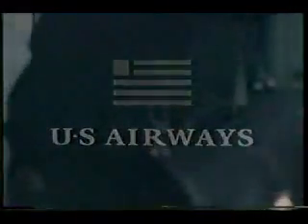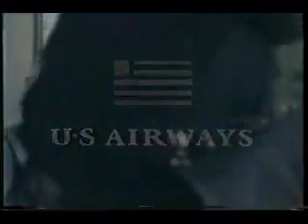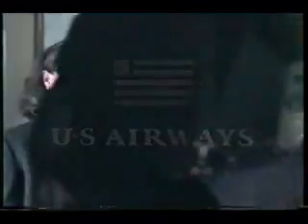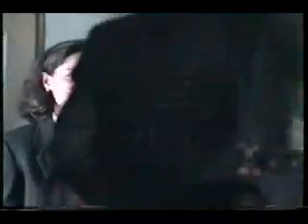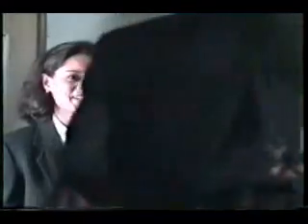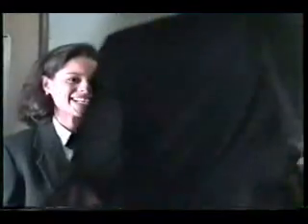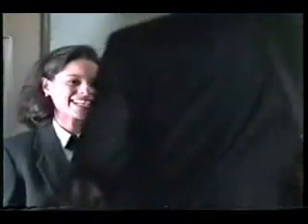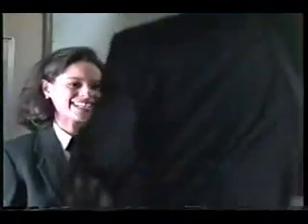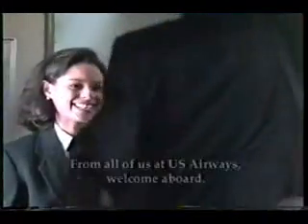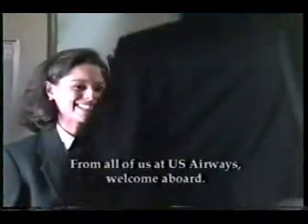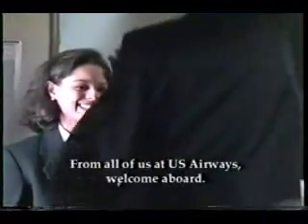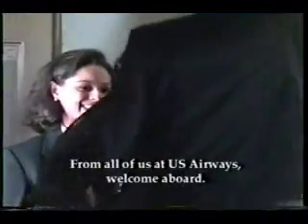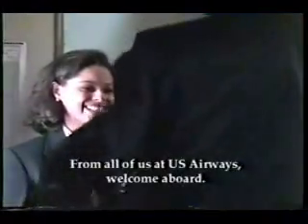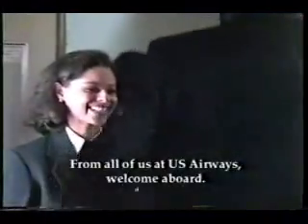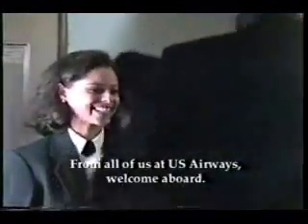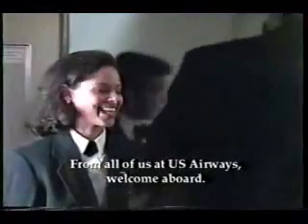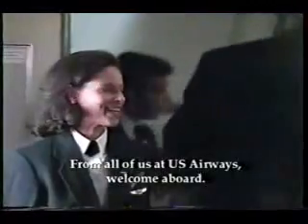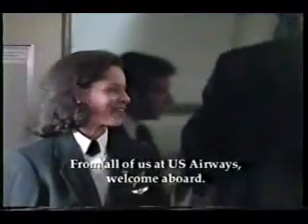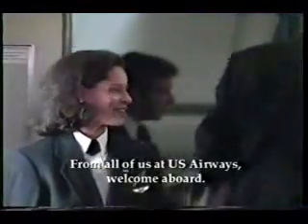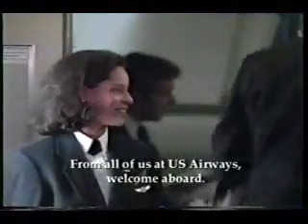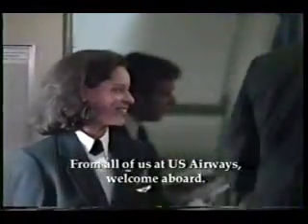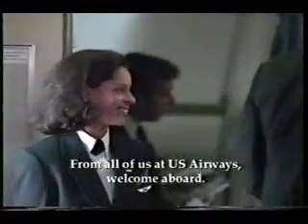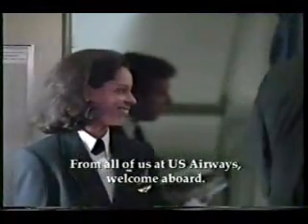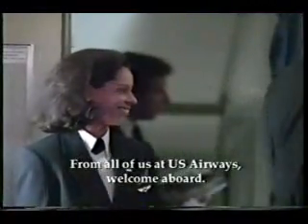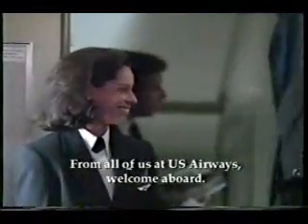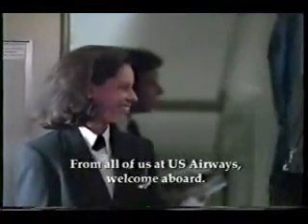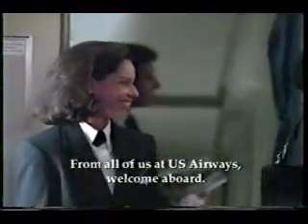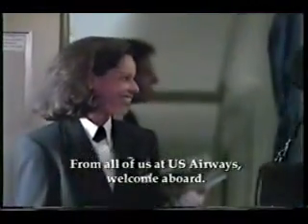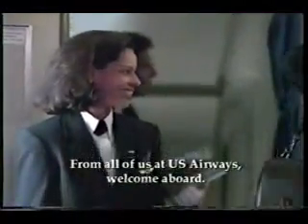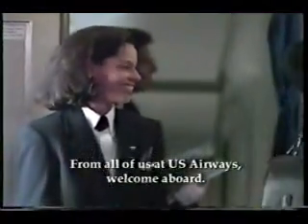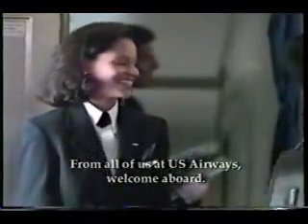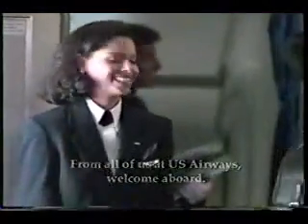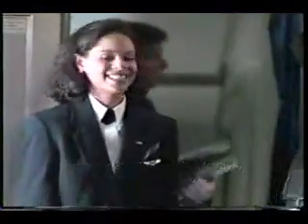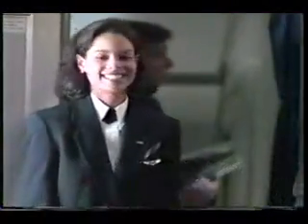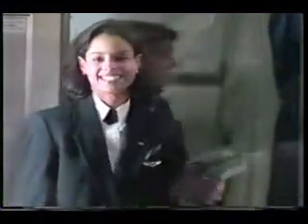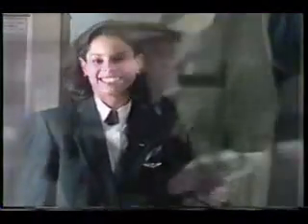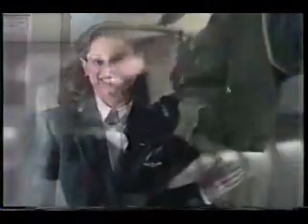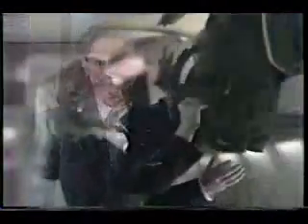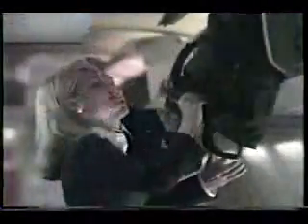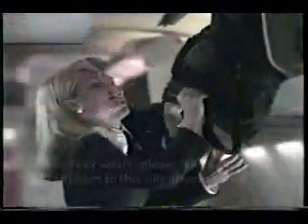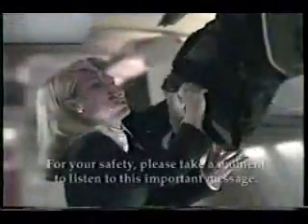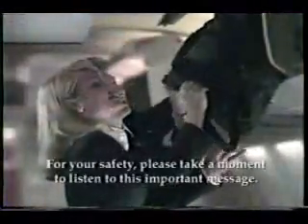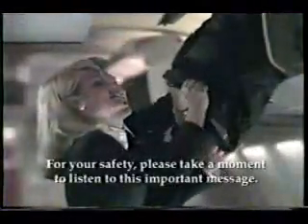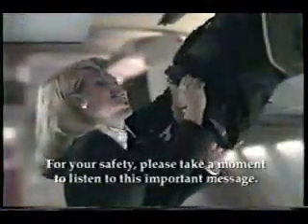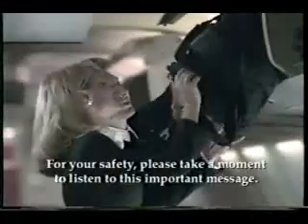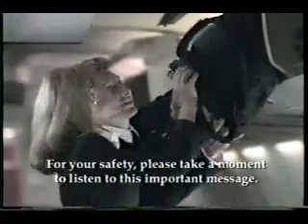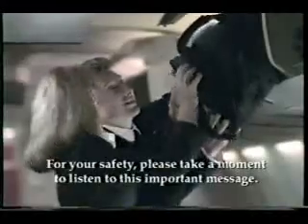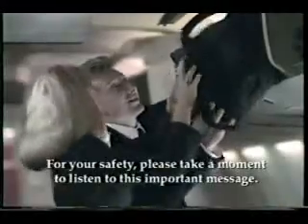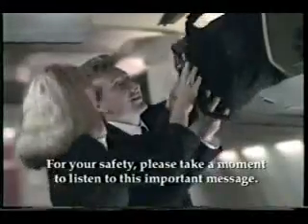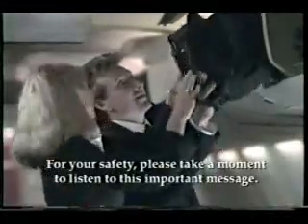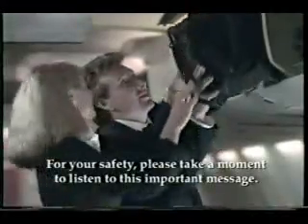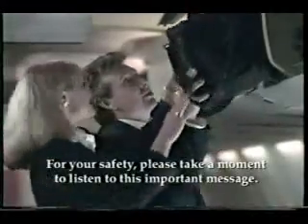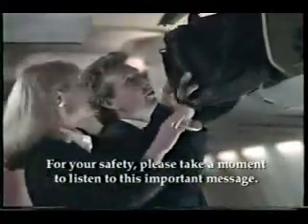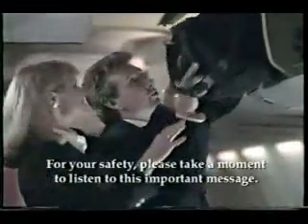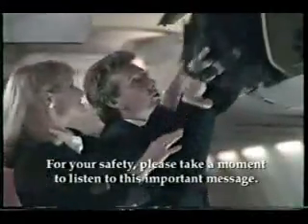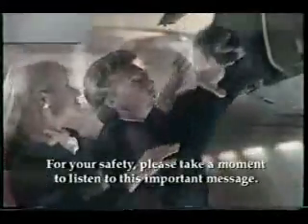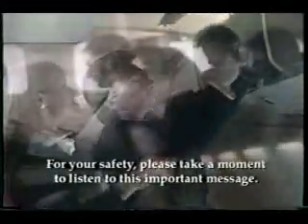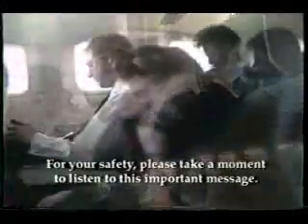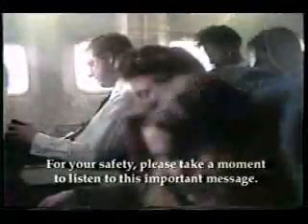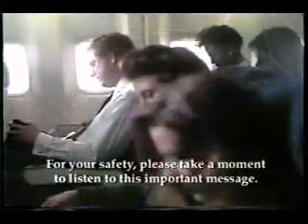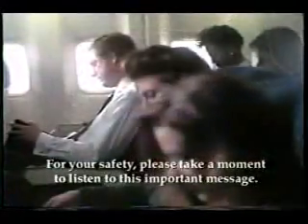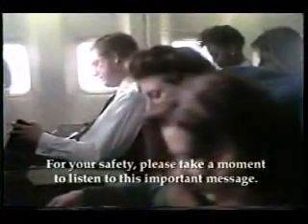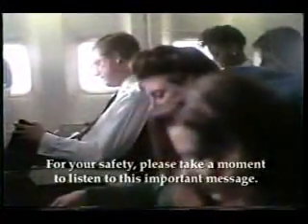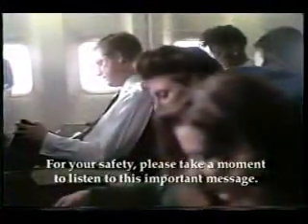From all of us at U.S. Airways, welcome aboard. For your safety, please take a moment to listen to this important message.